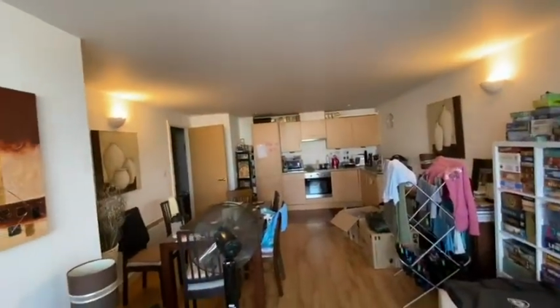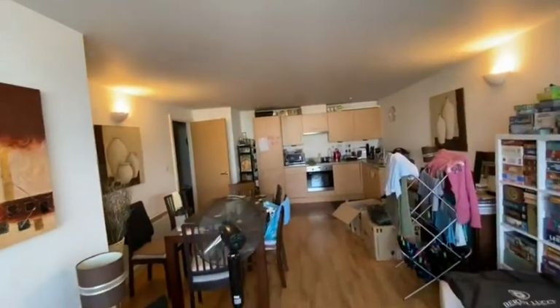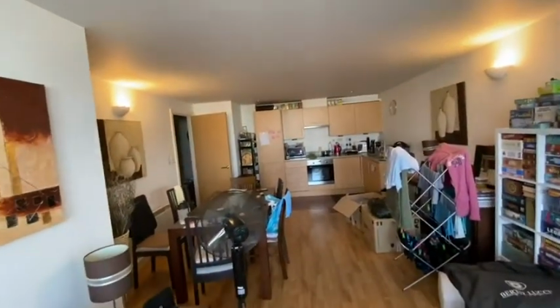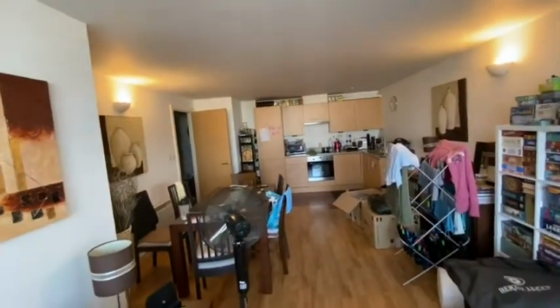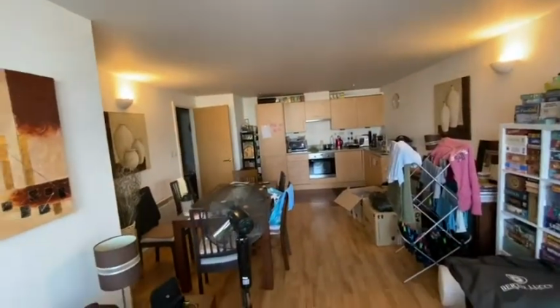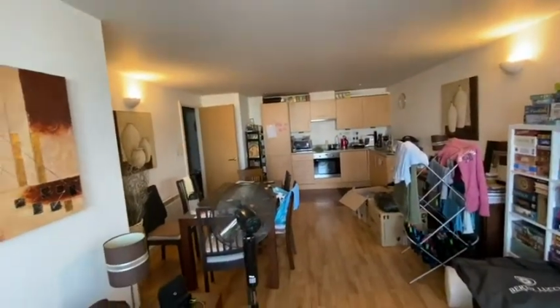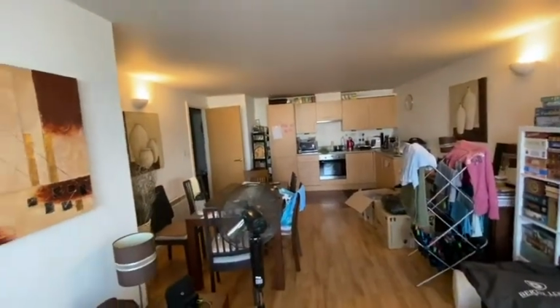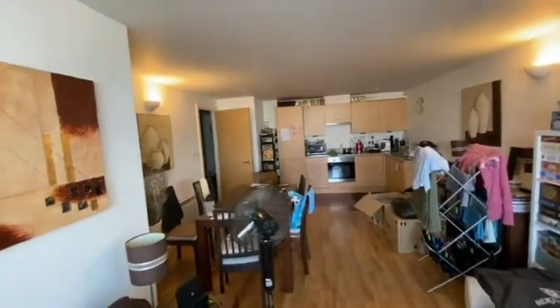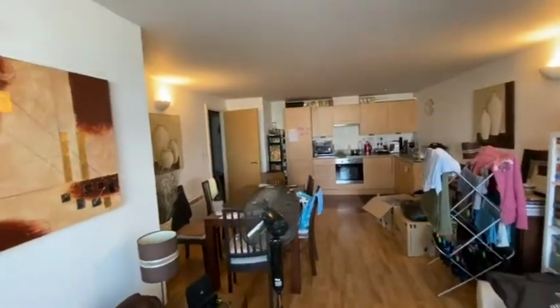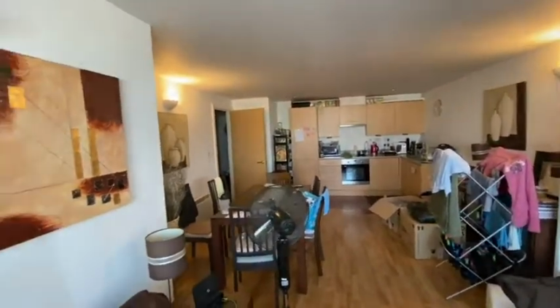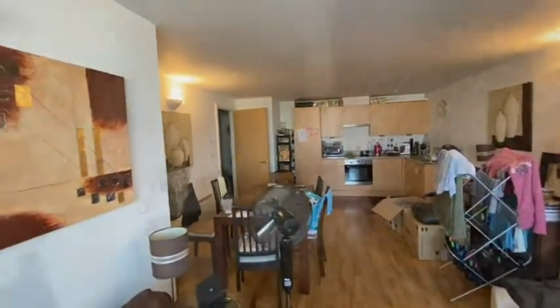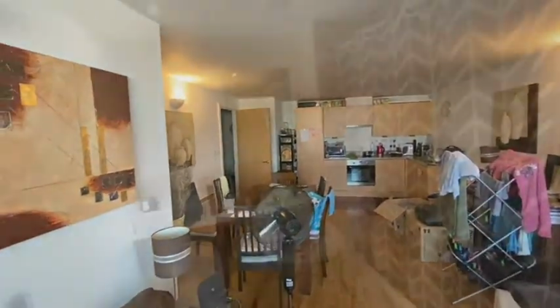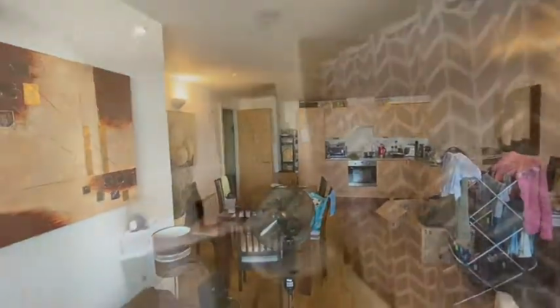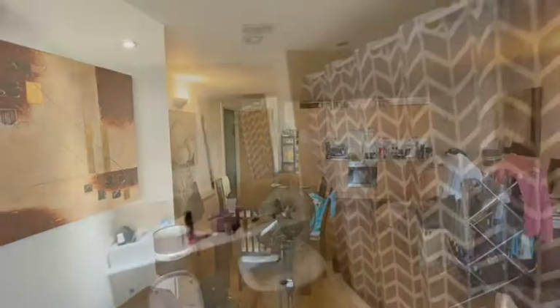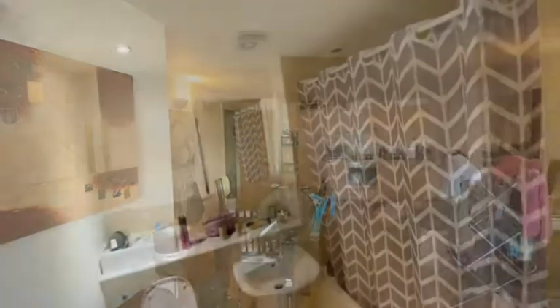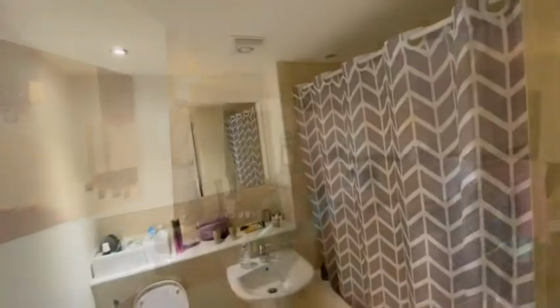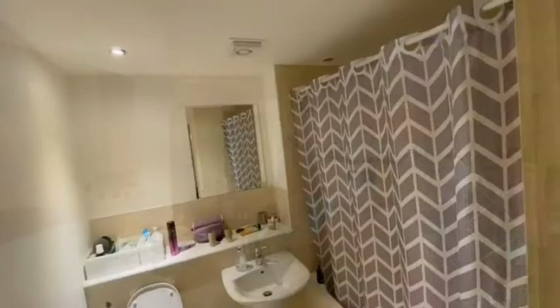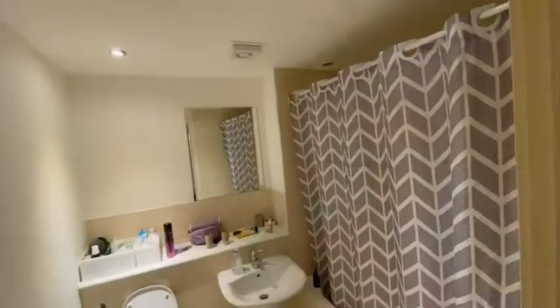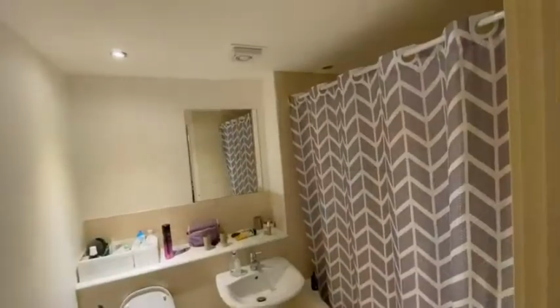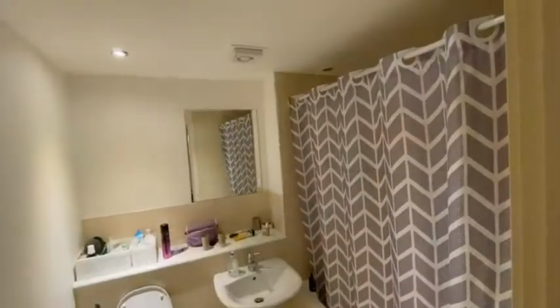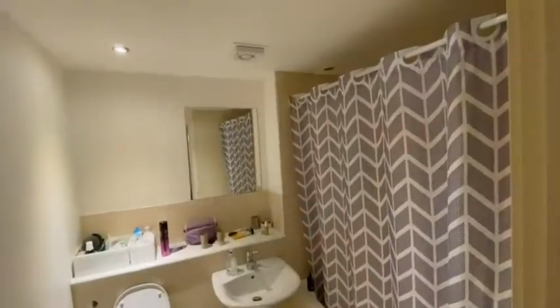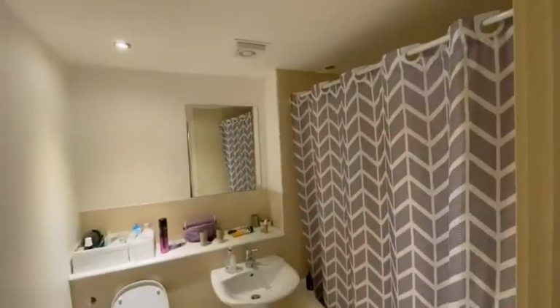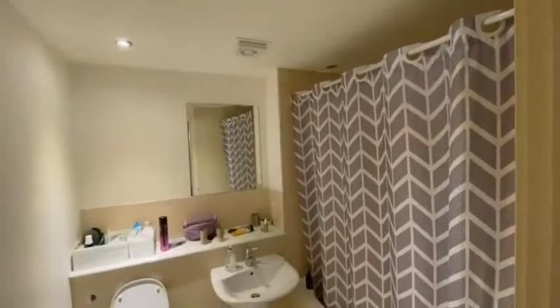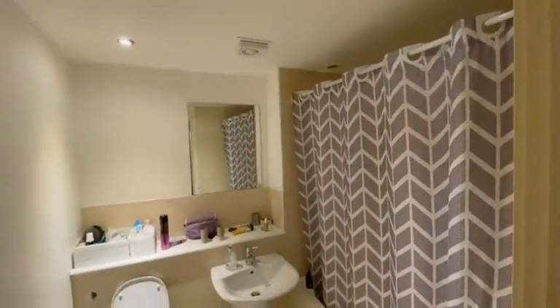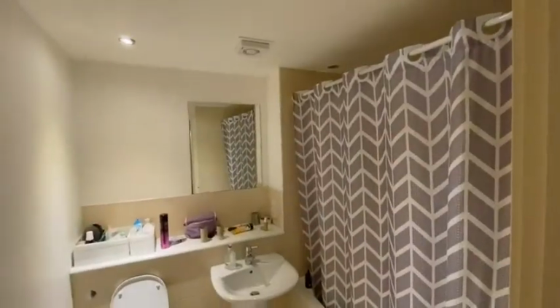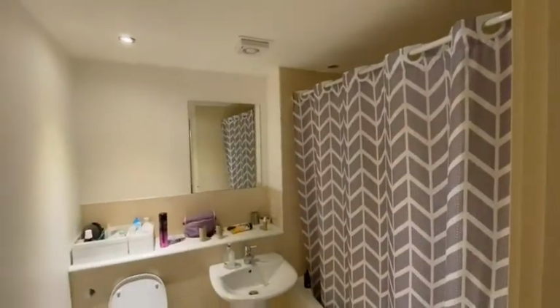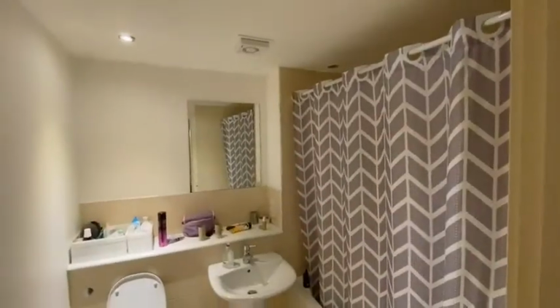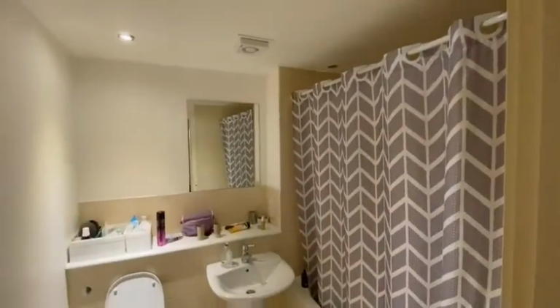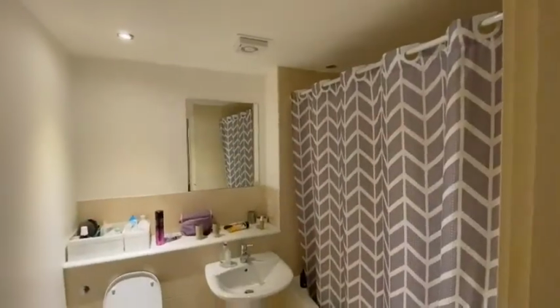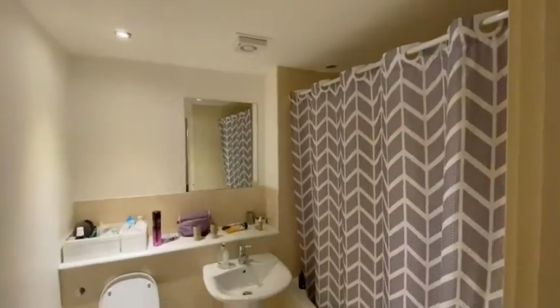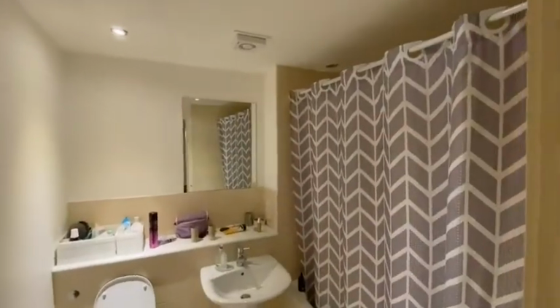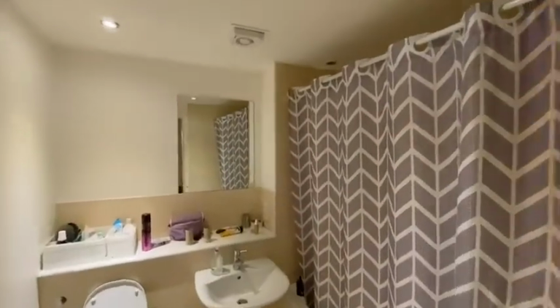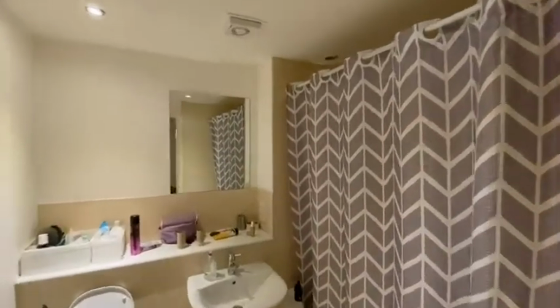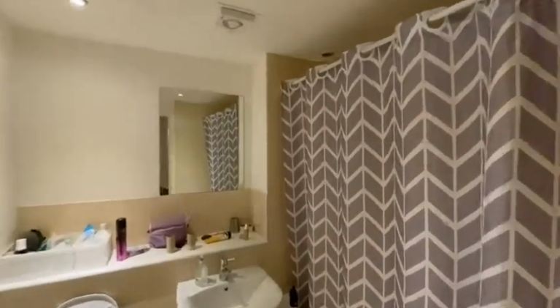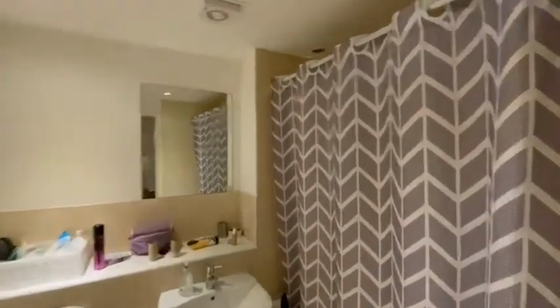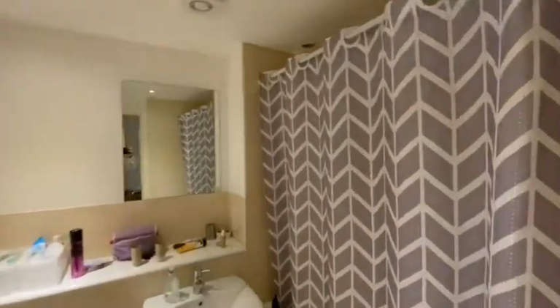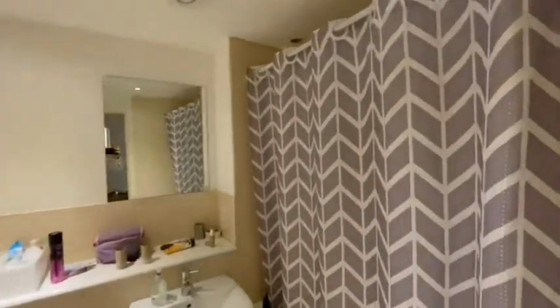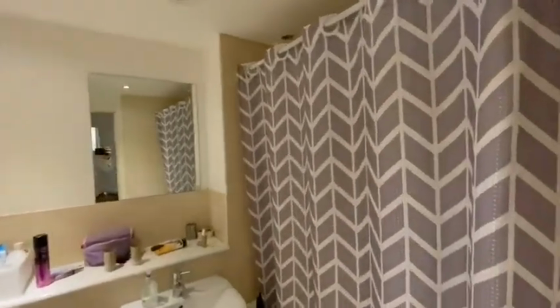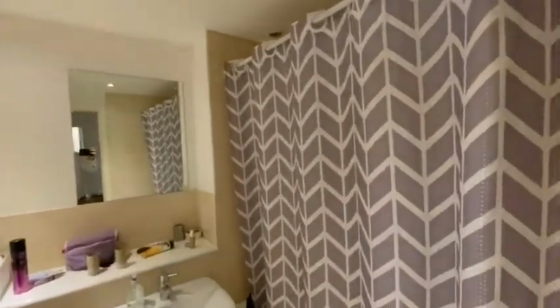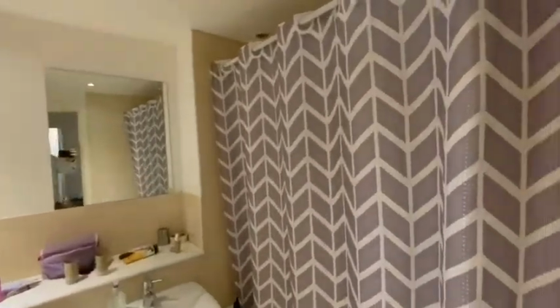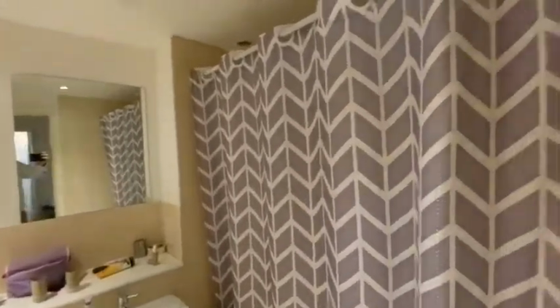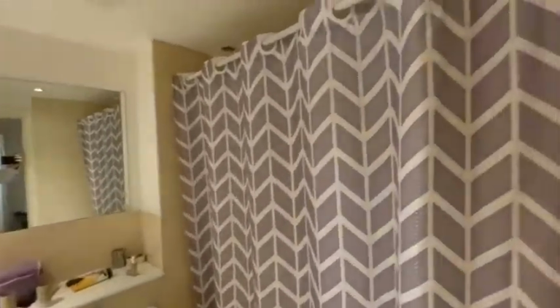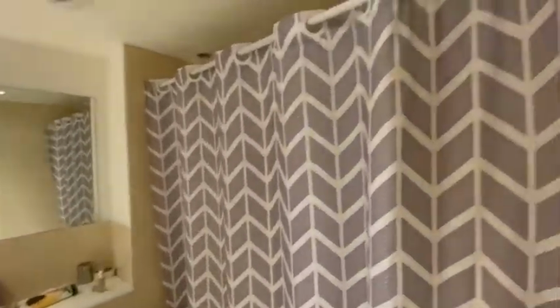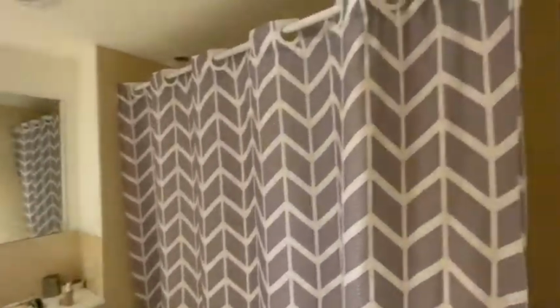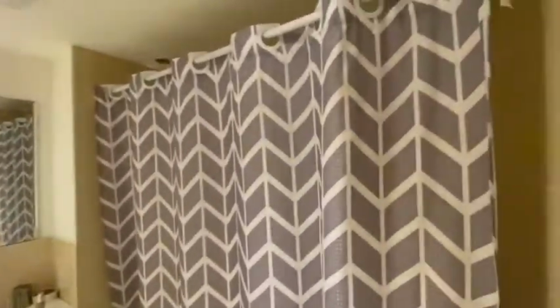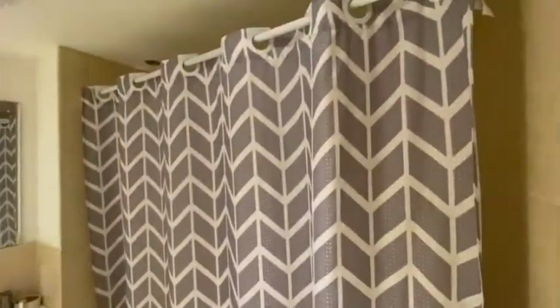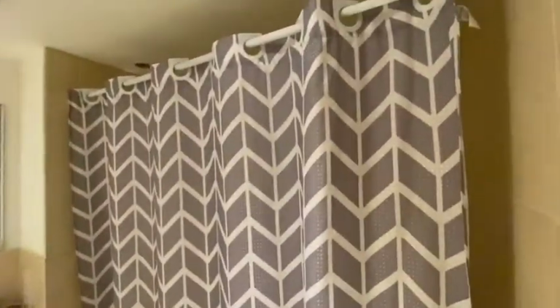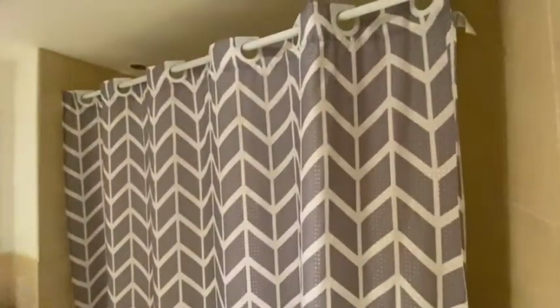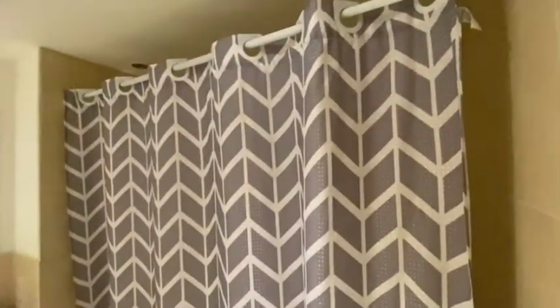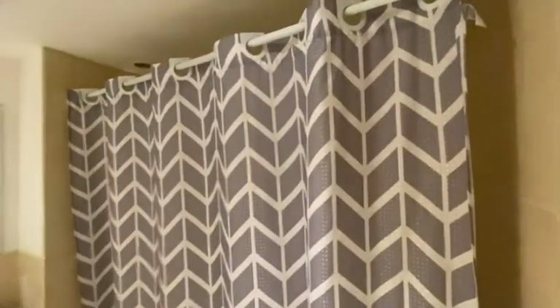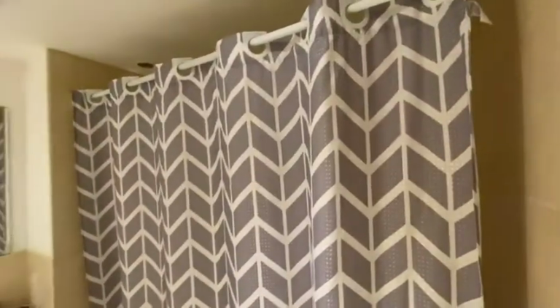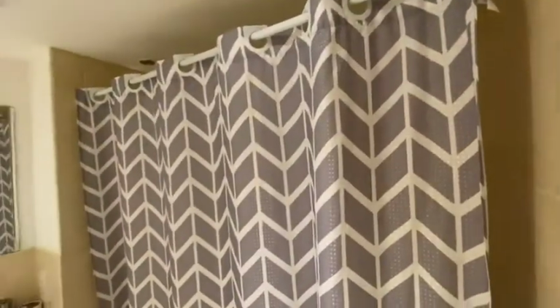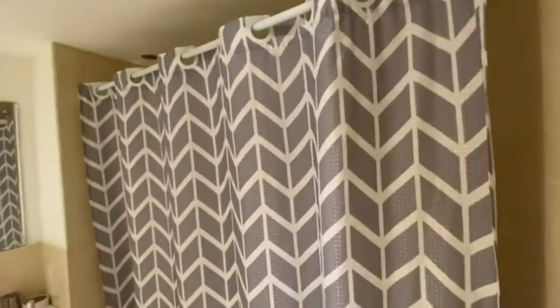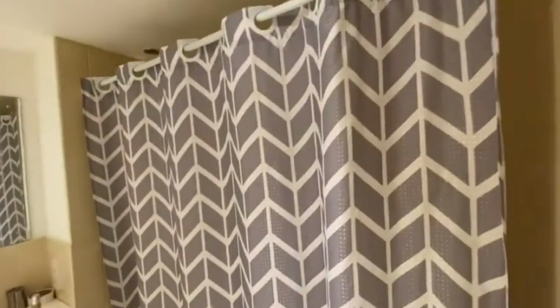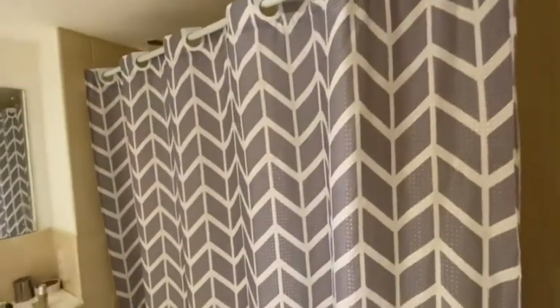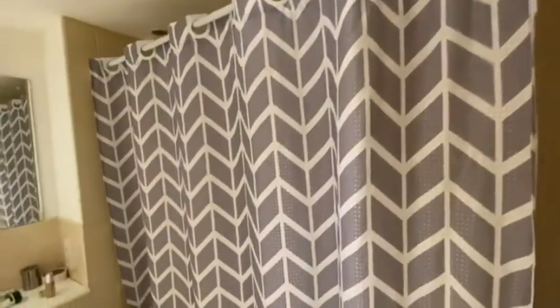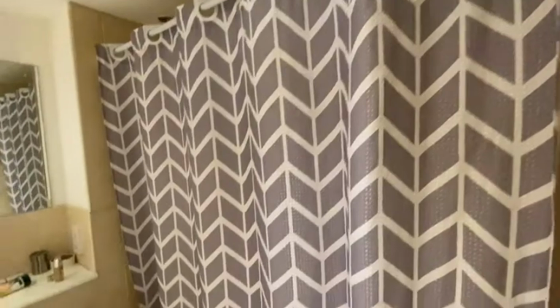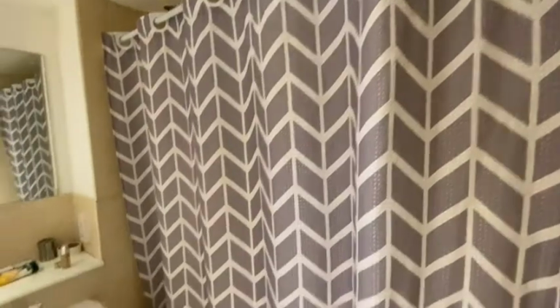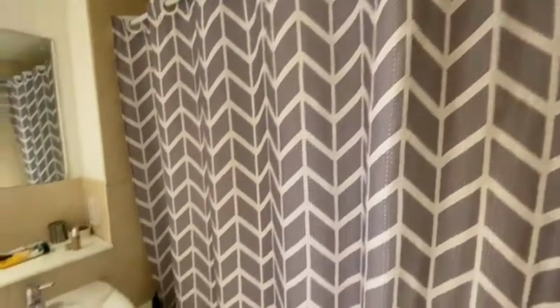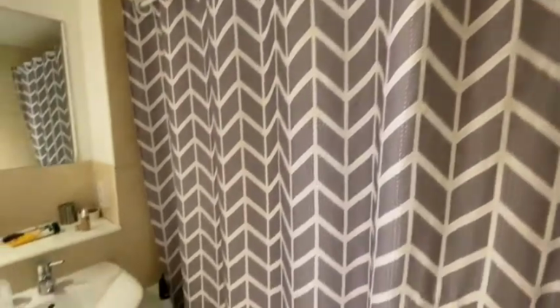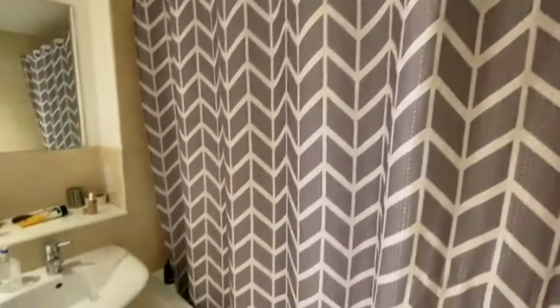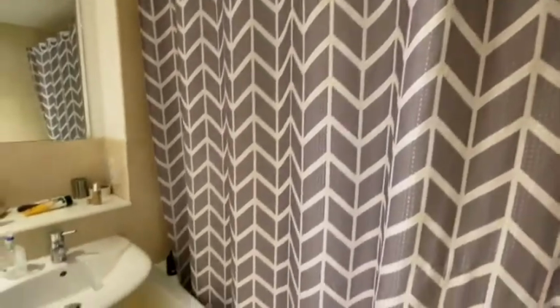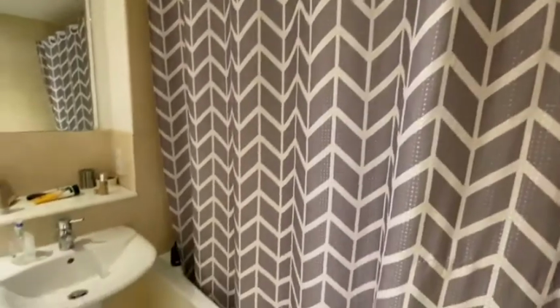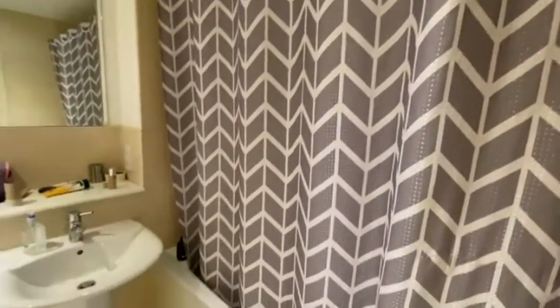I'll head through into the bedroom. This is the main bathroom — there's a bath and a shower over the bath.